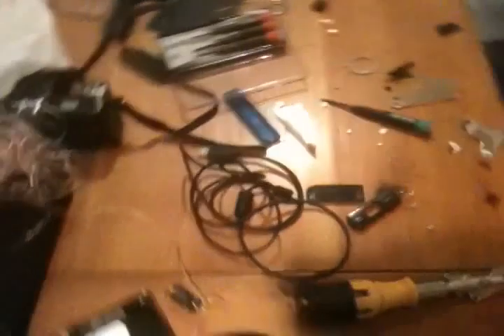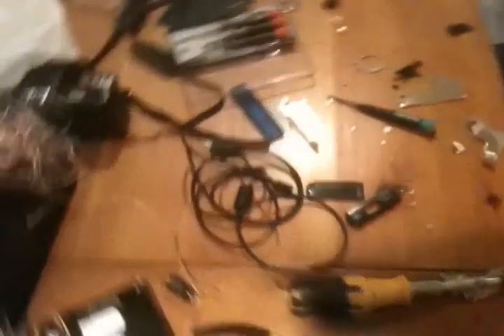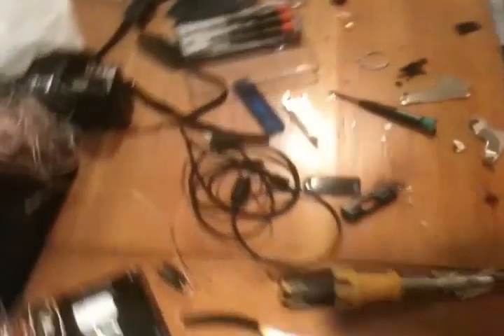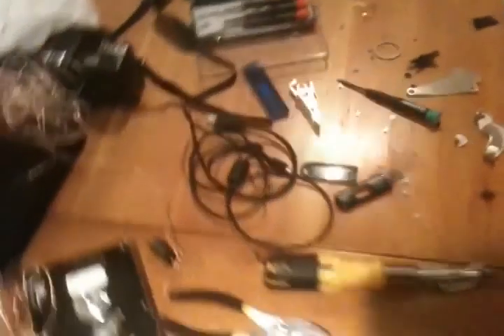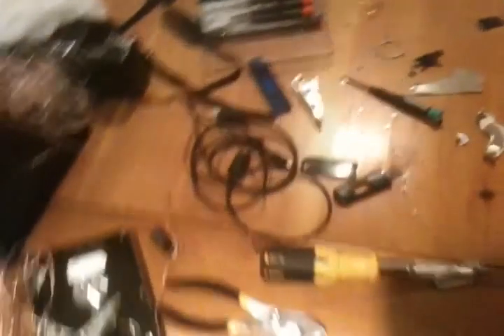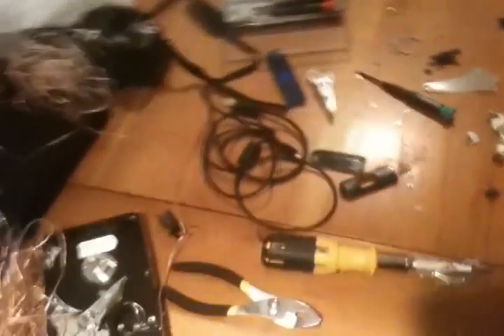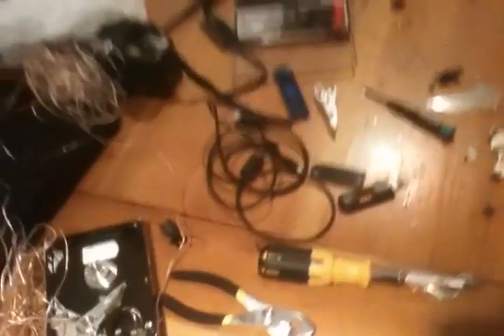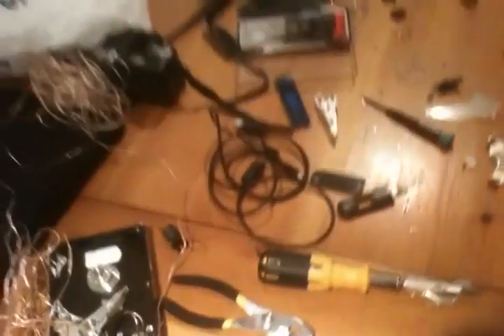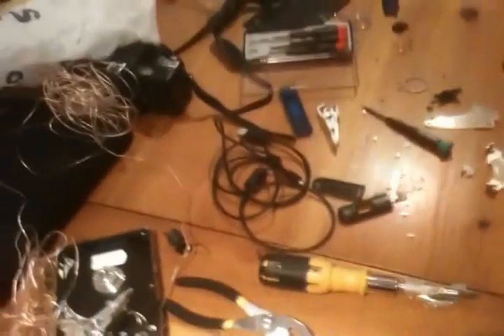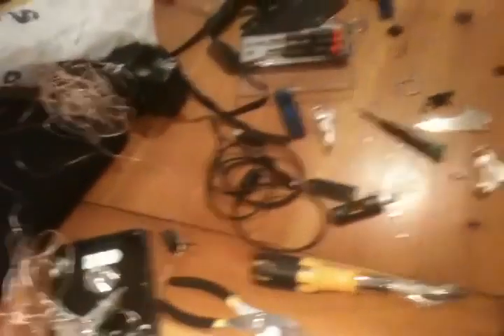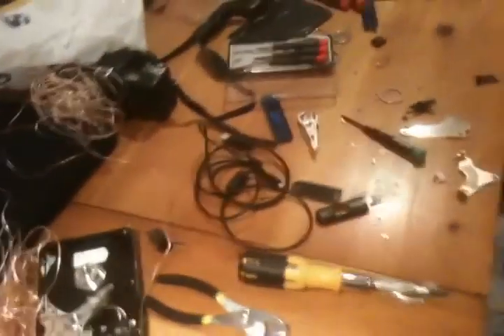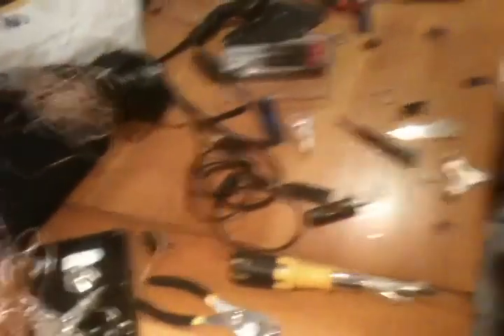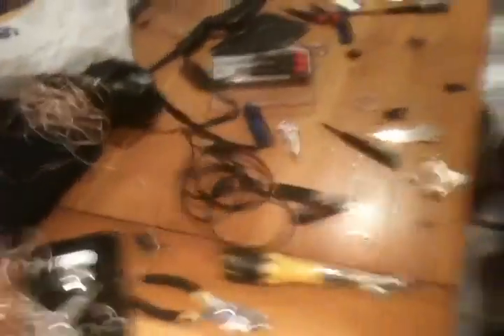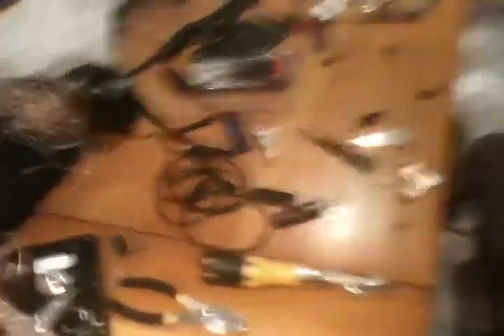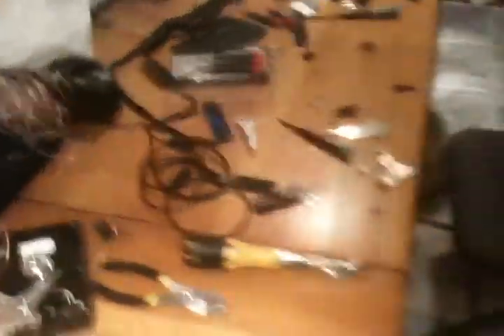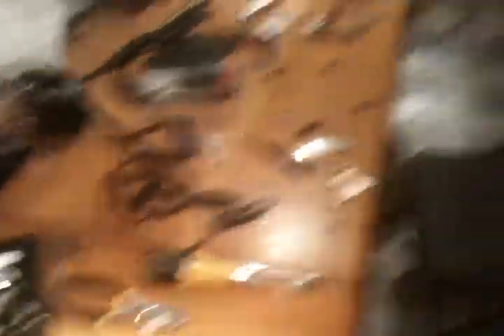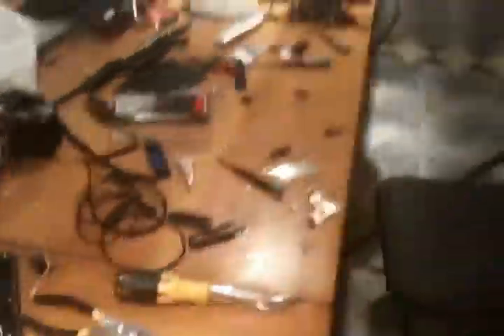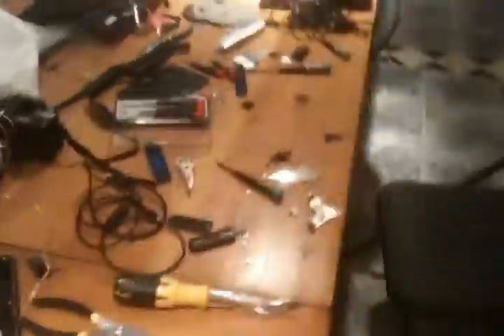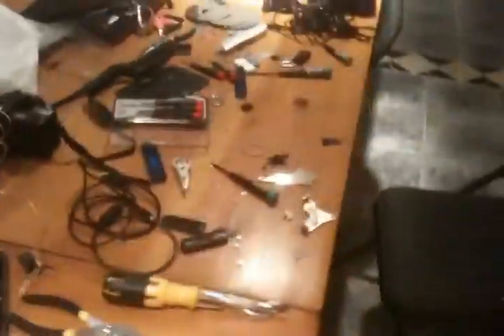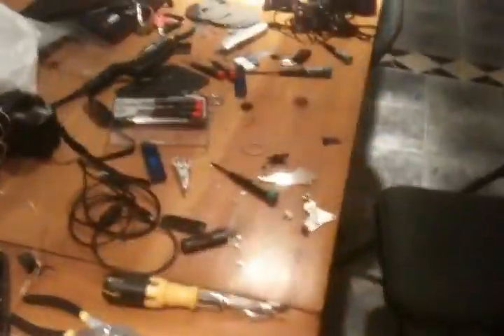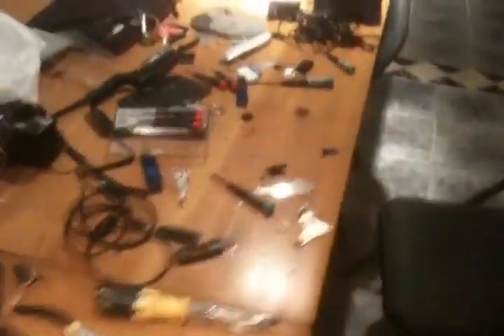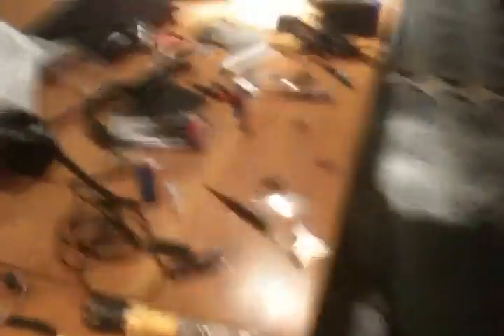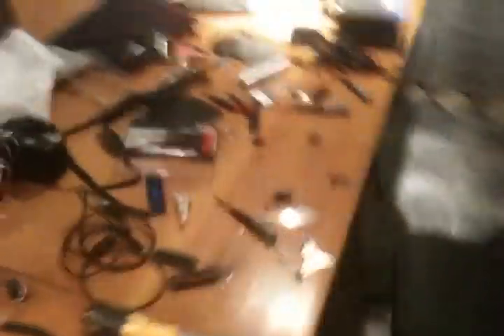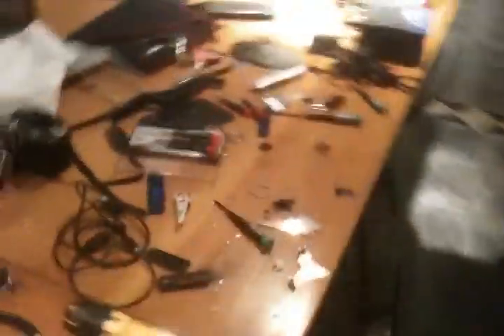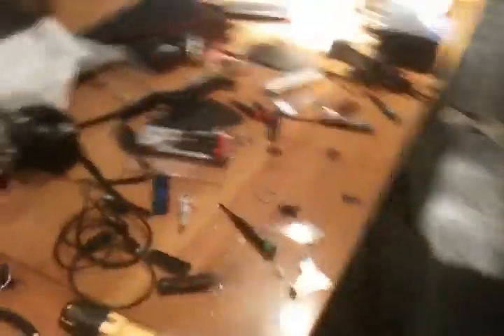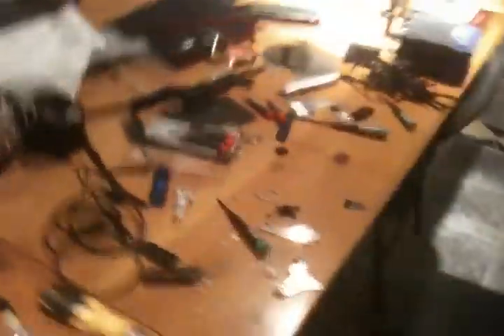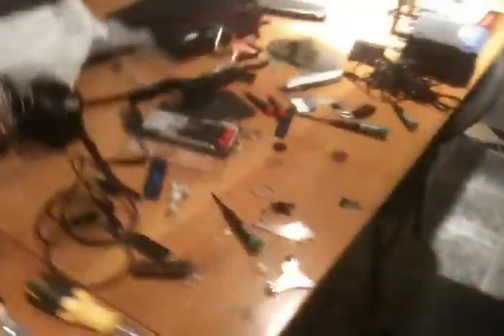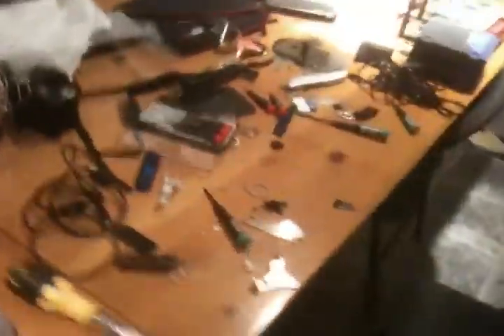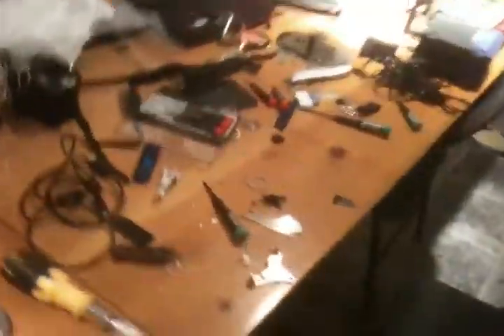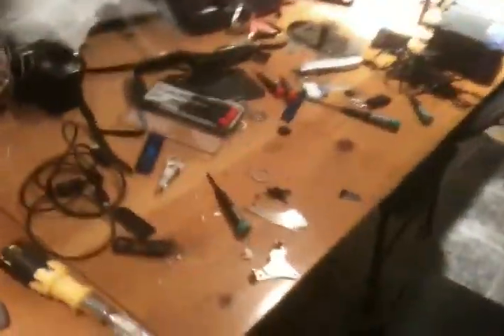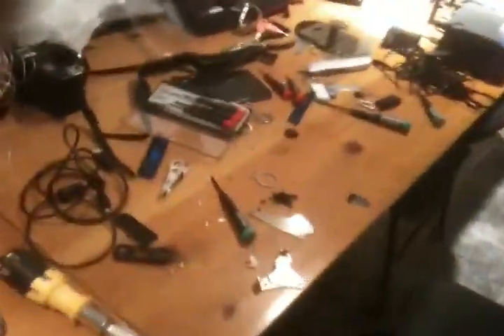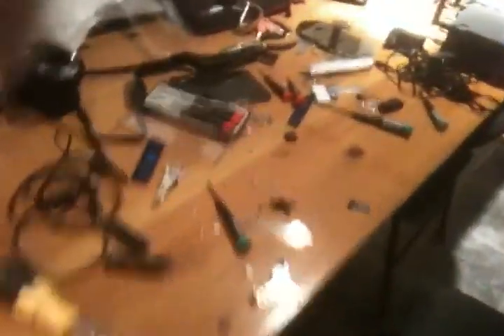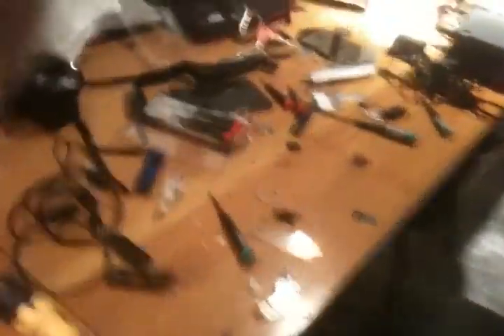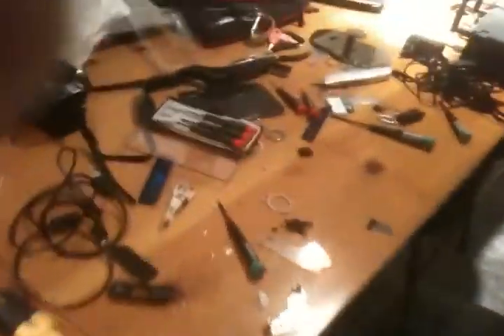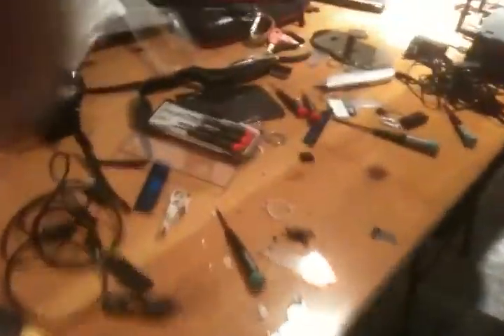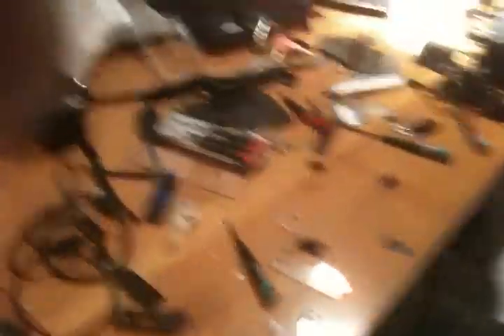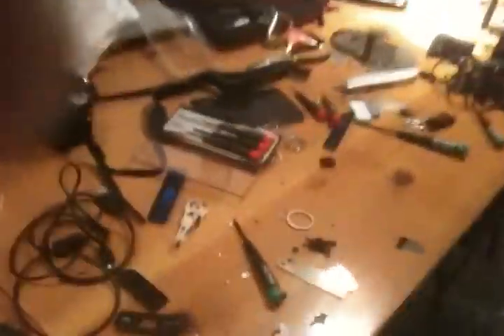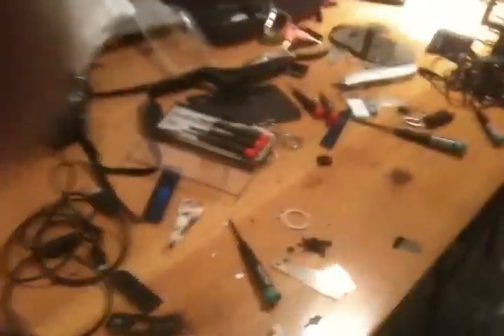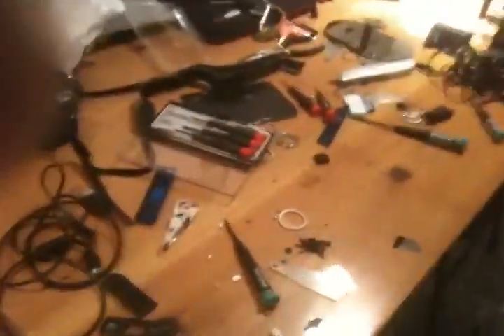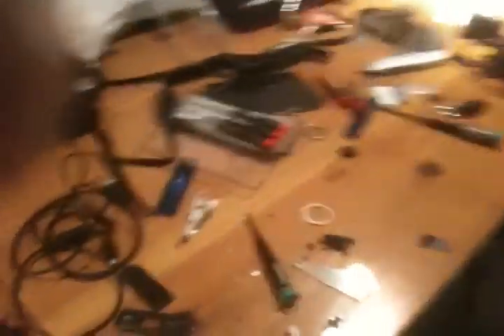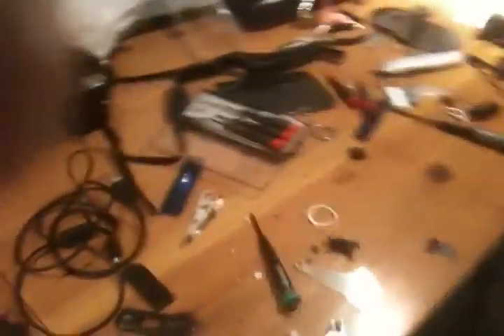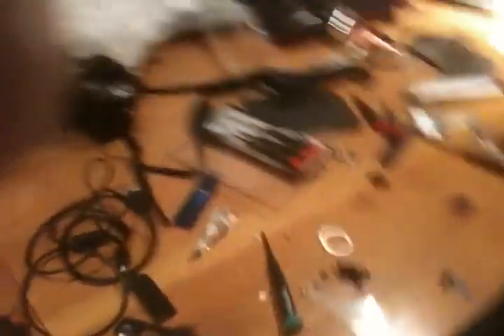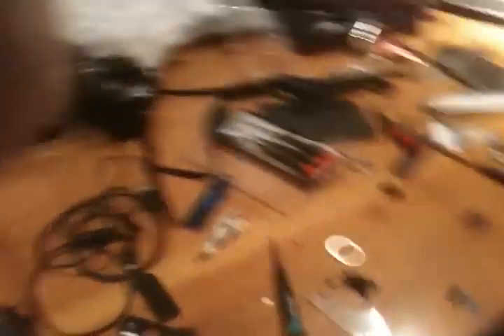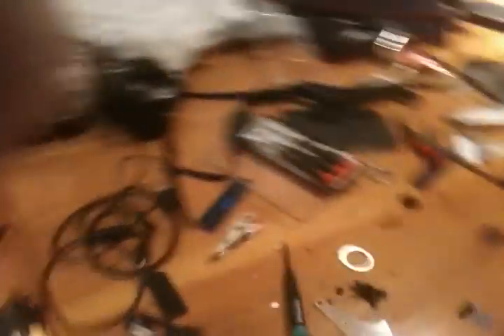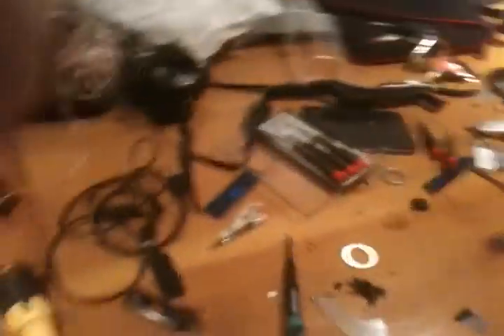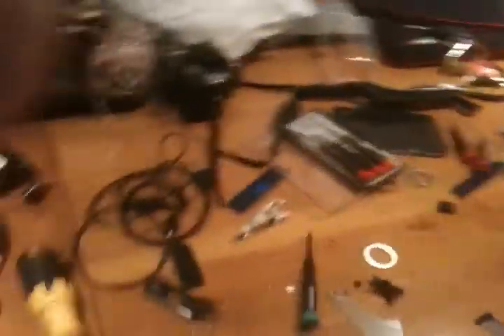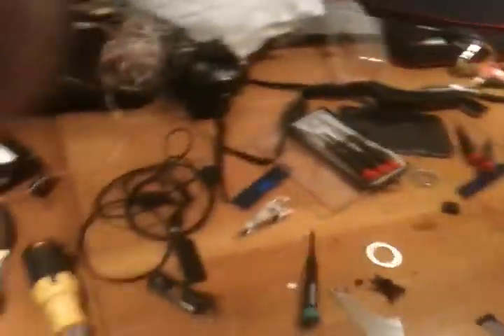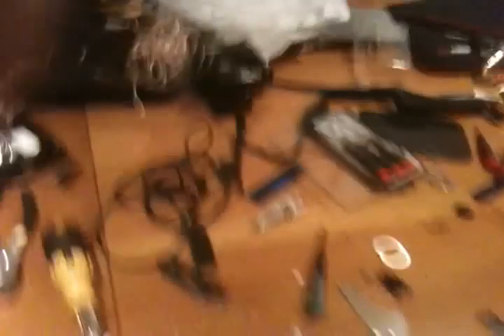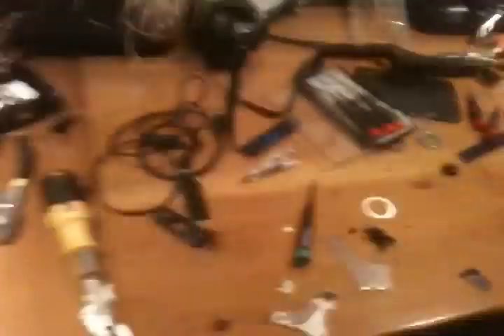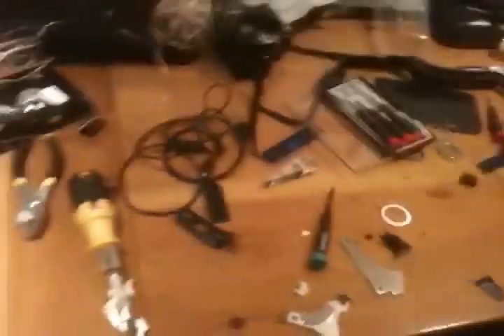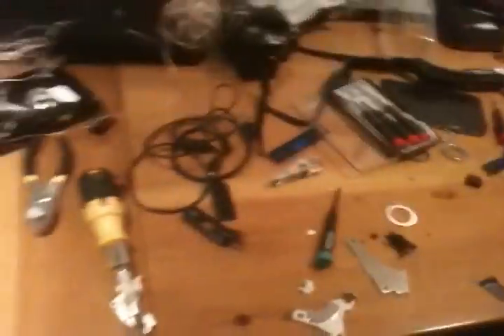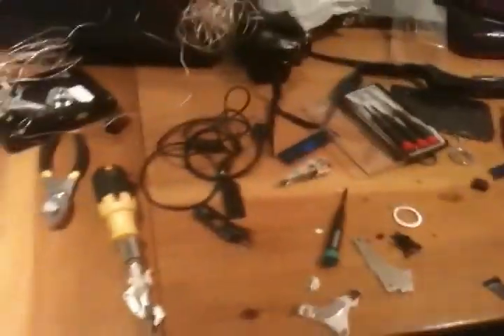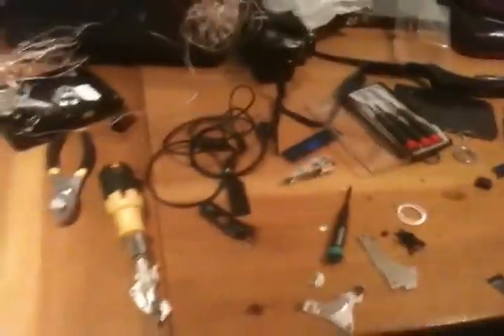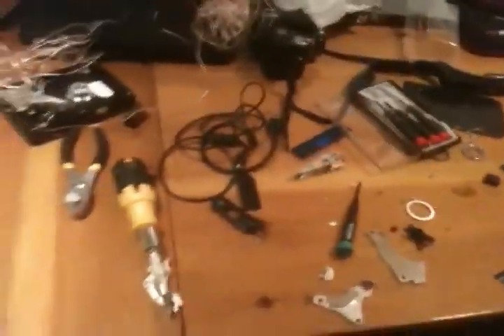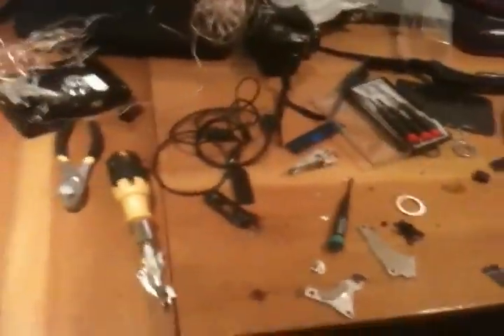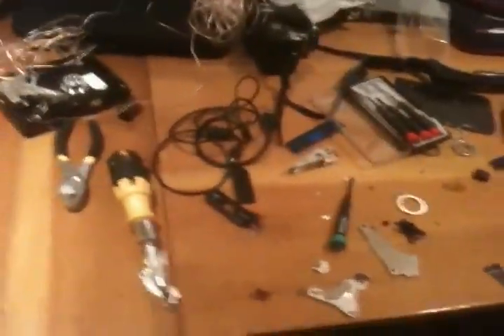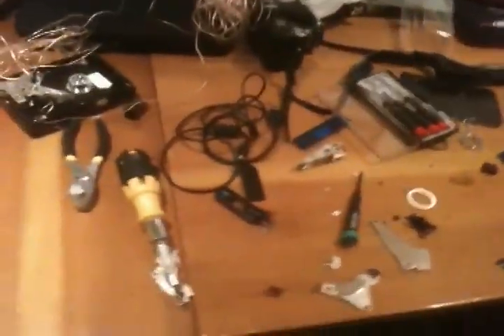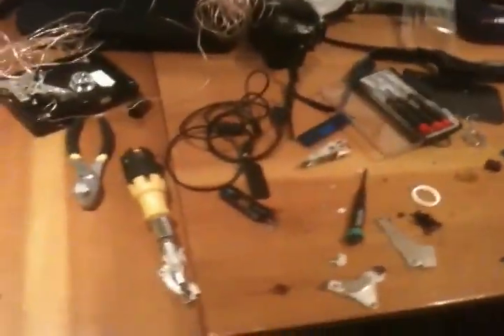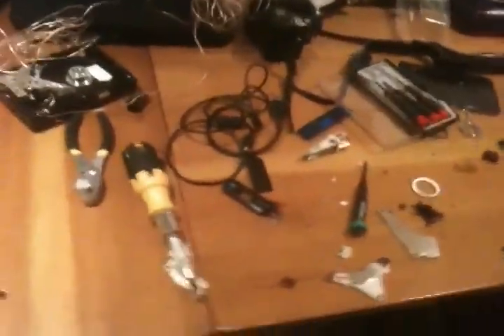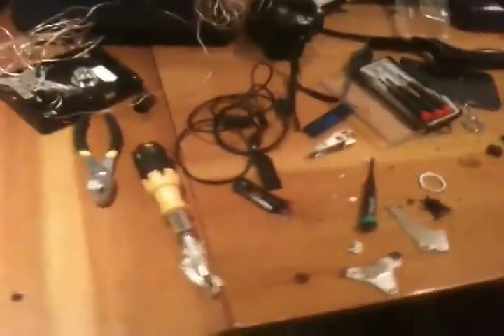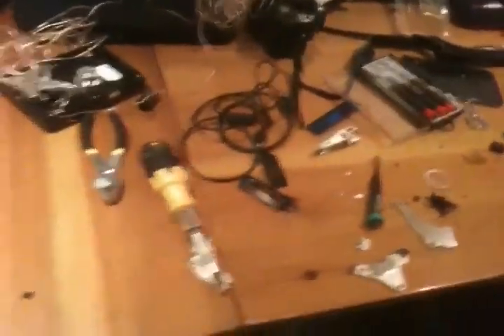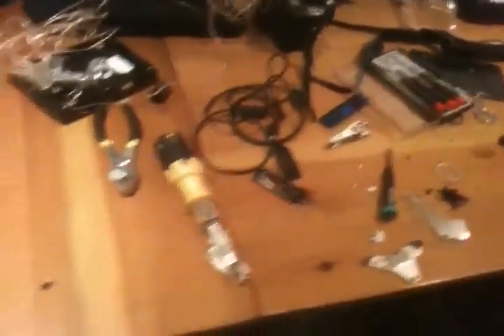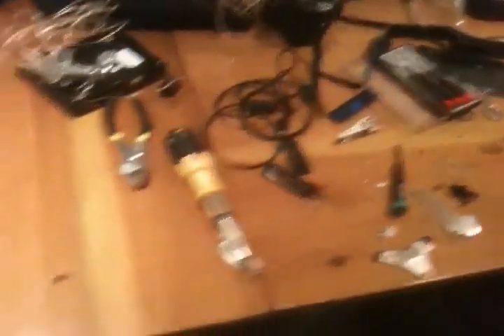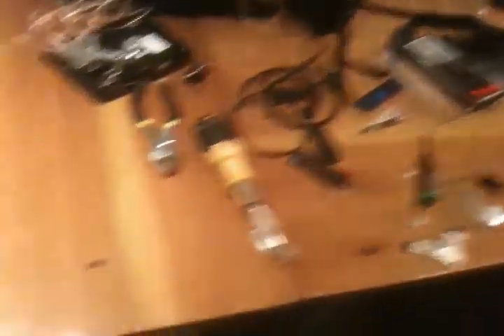Hello YouTube. Look how messy this table is. Why is it messy? I've been working on stuff.